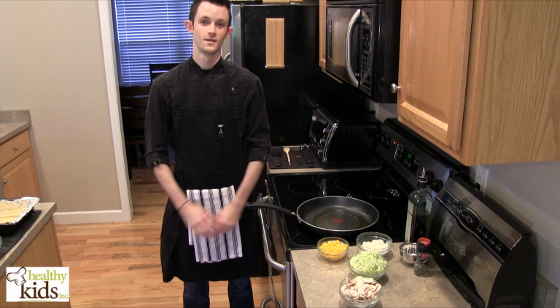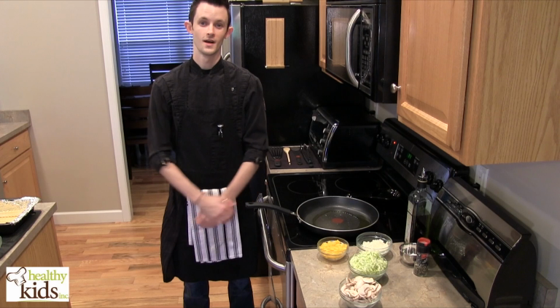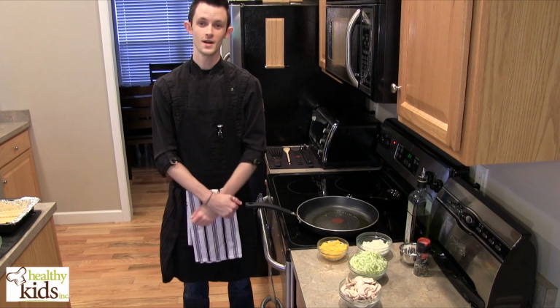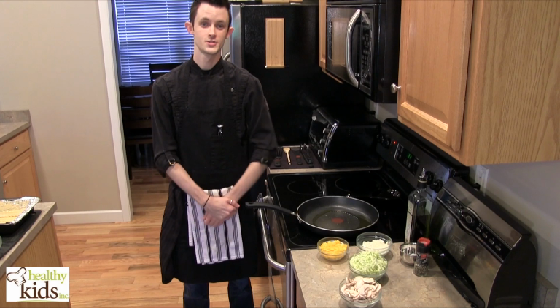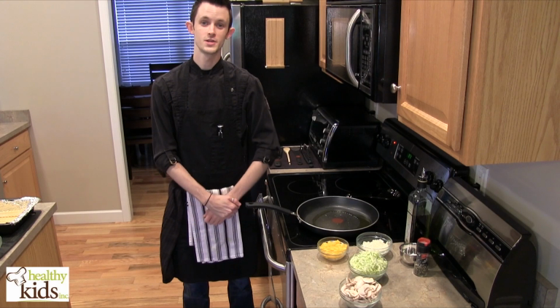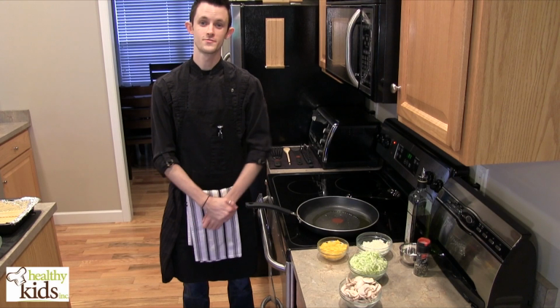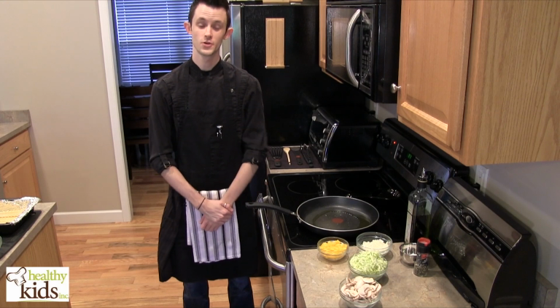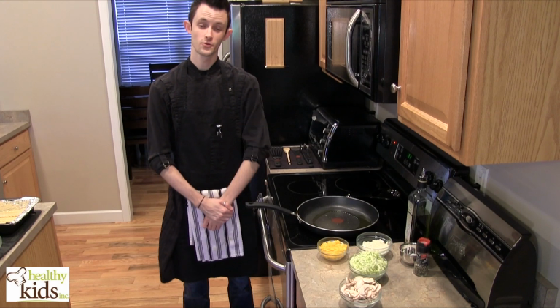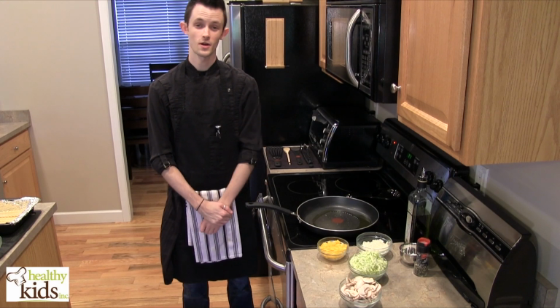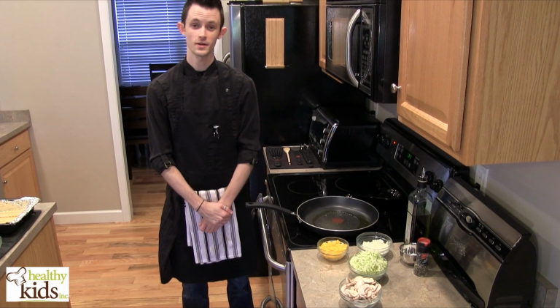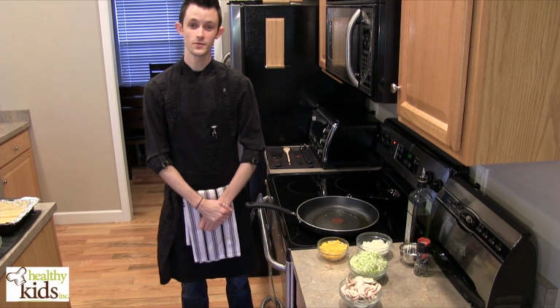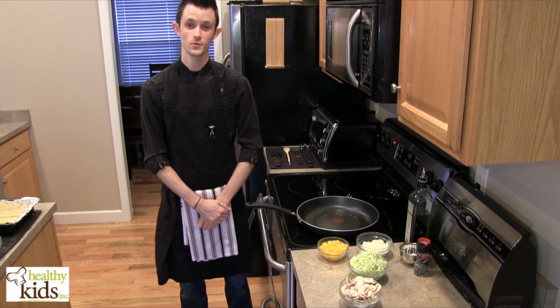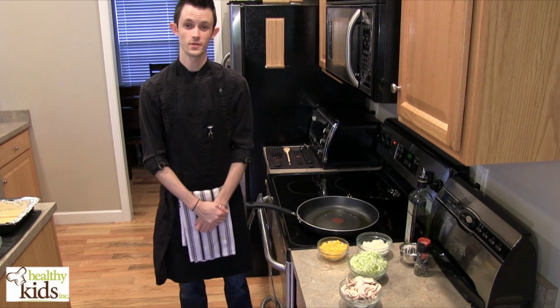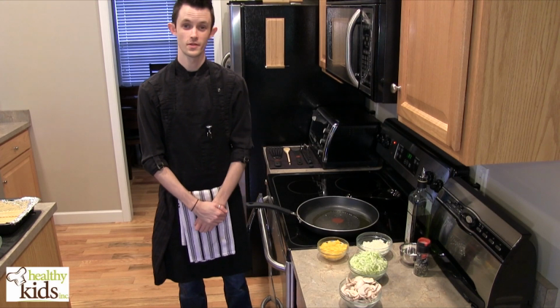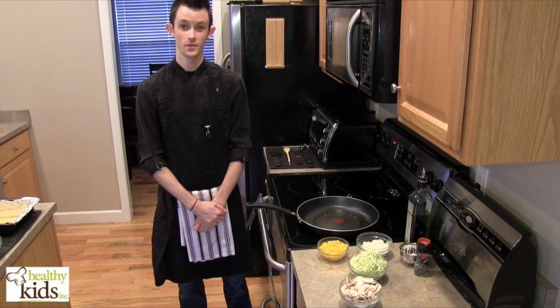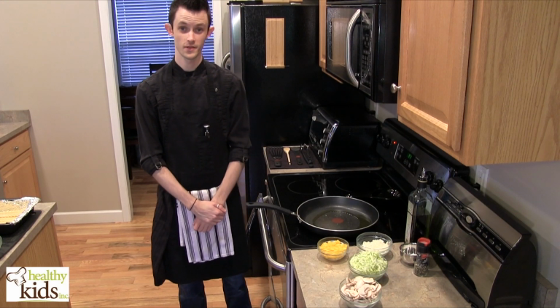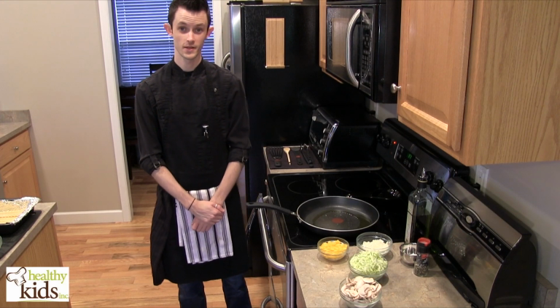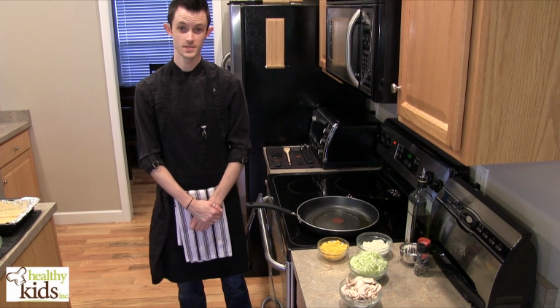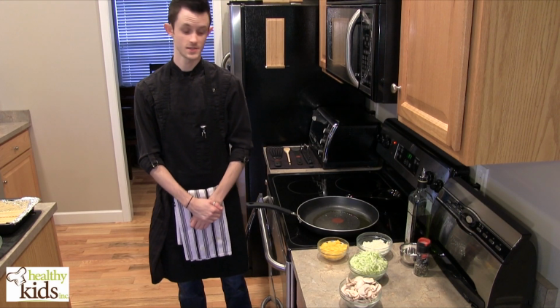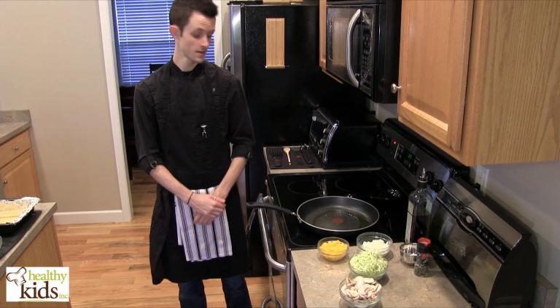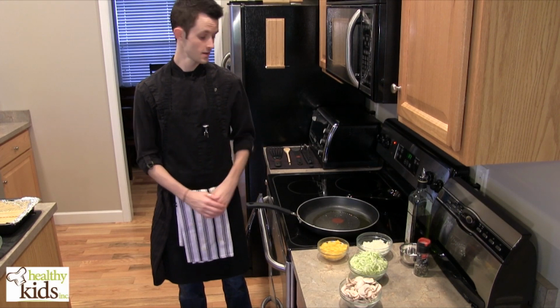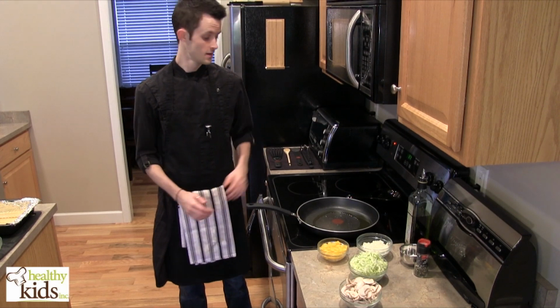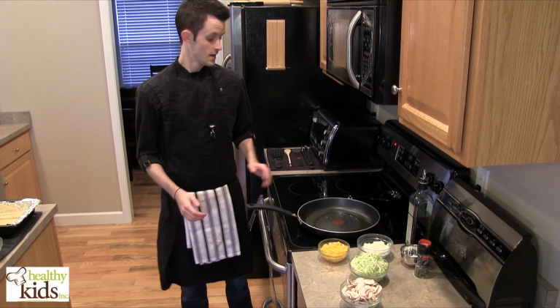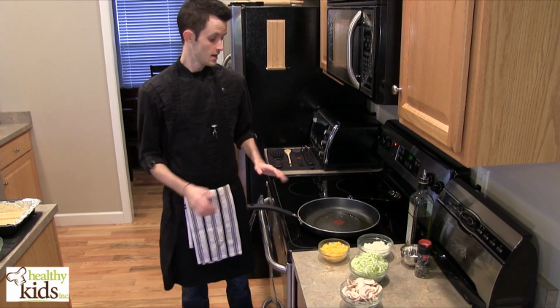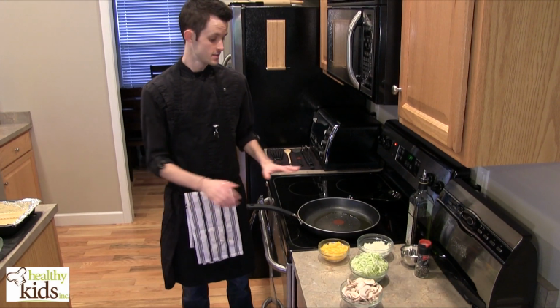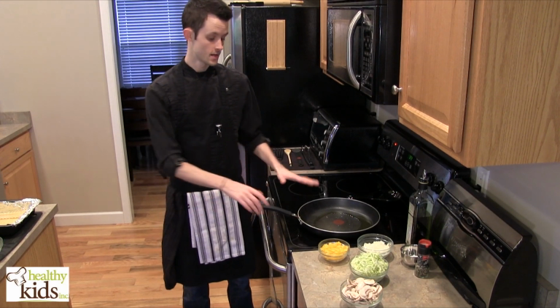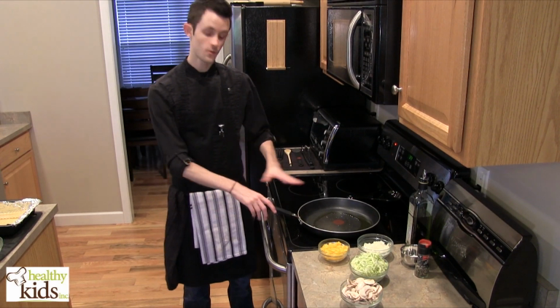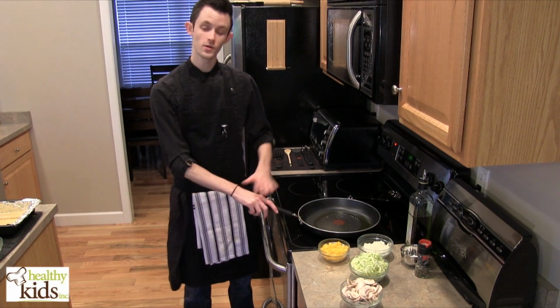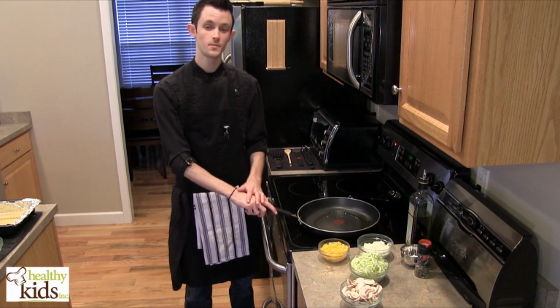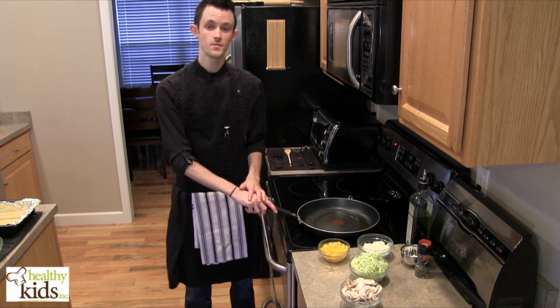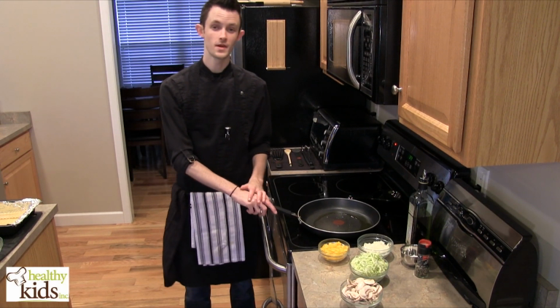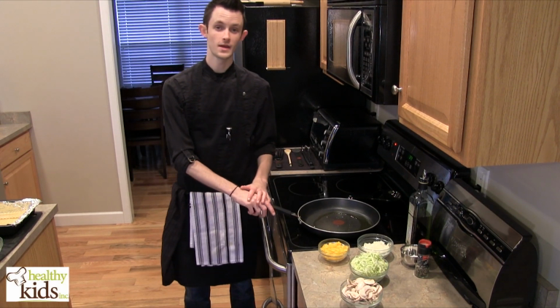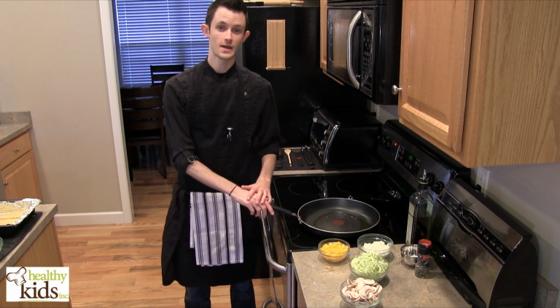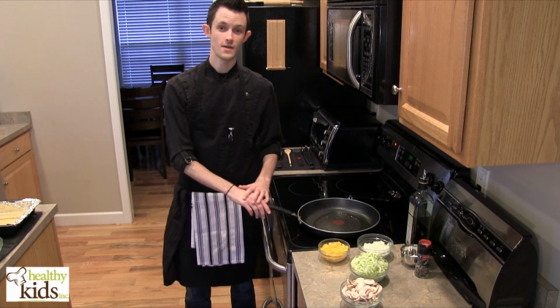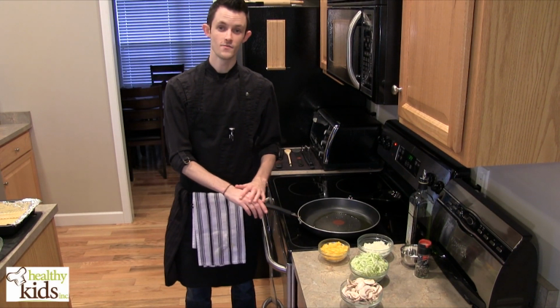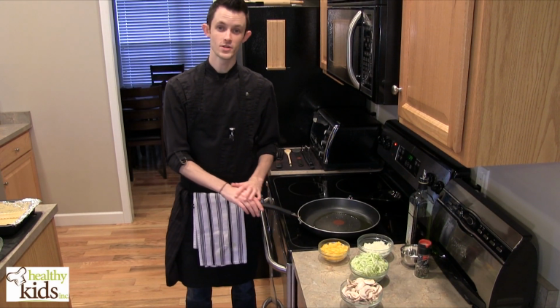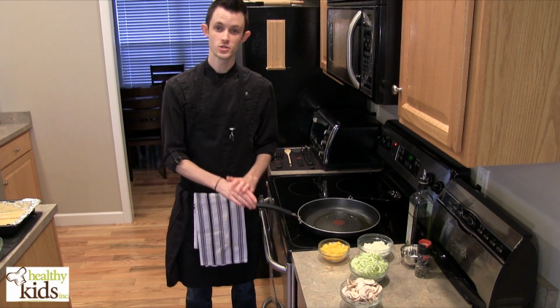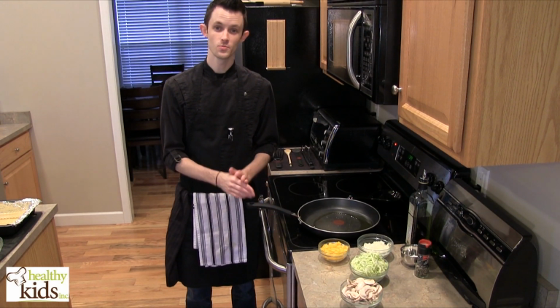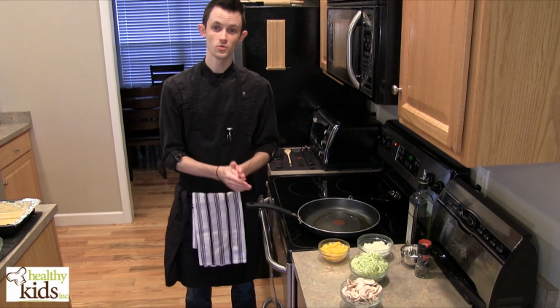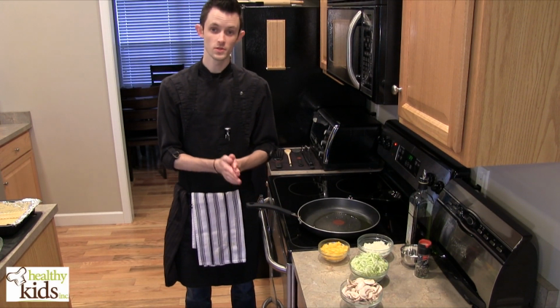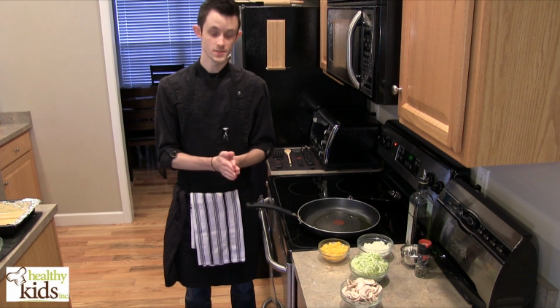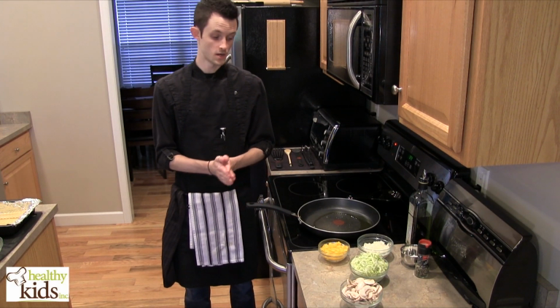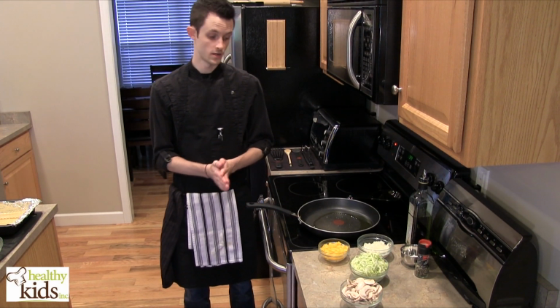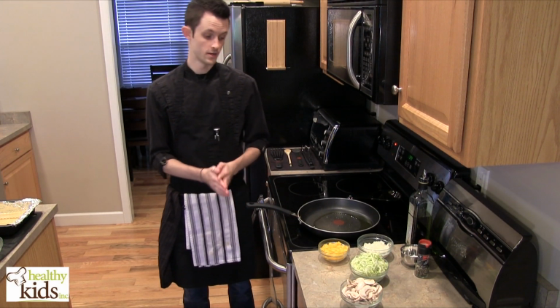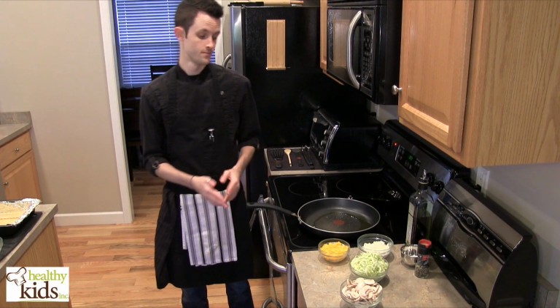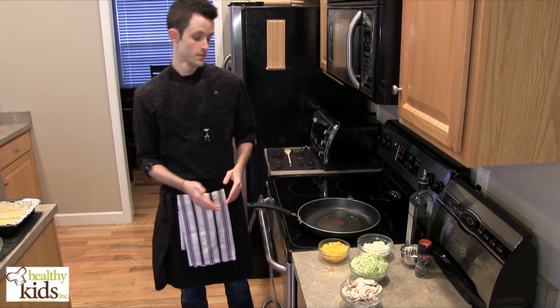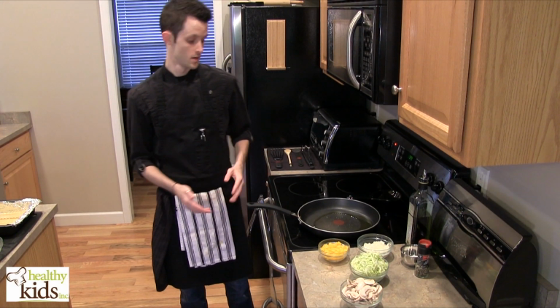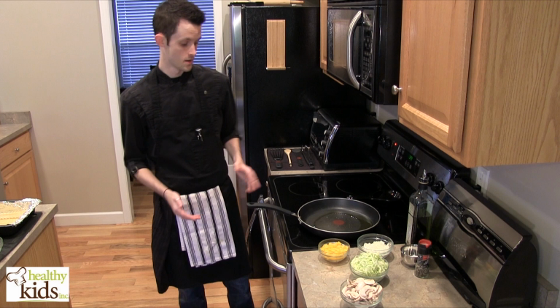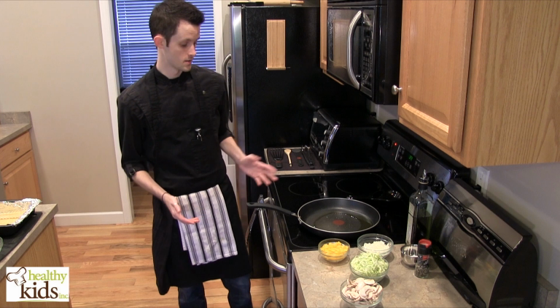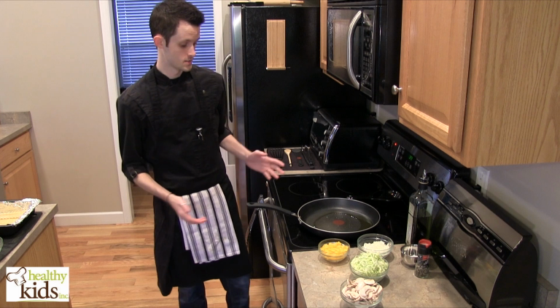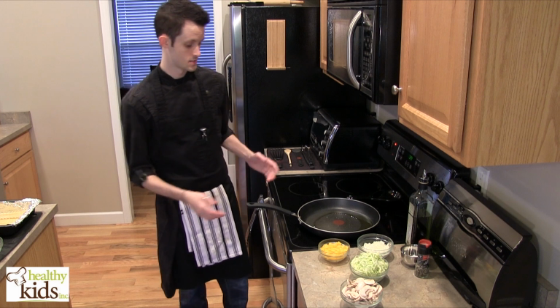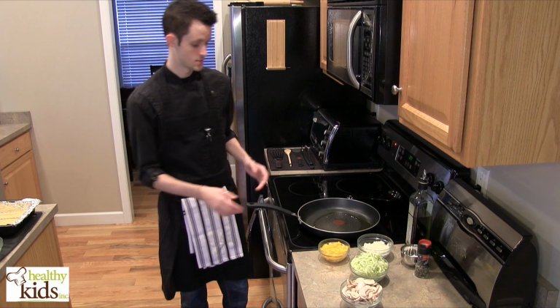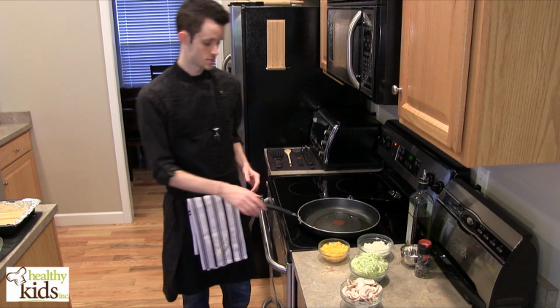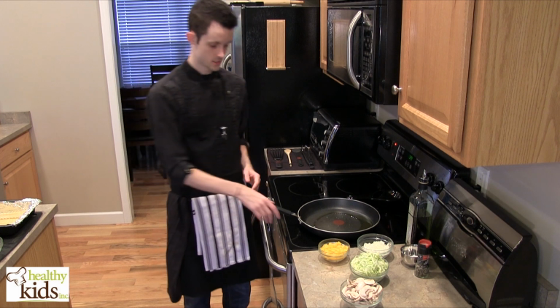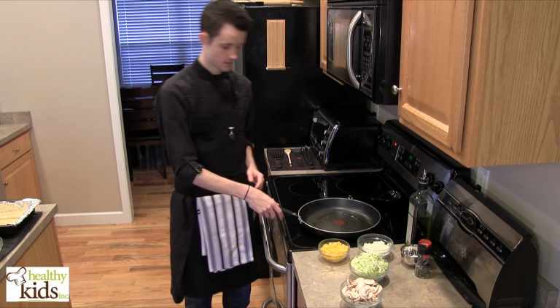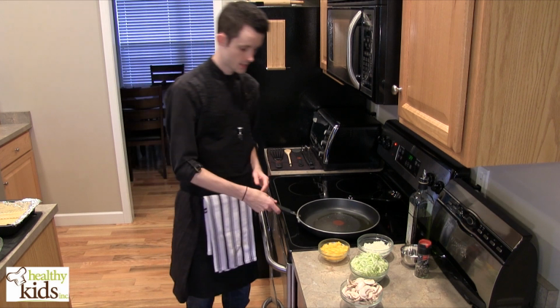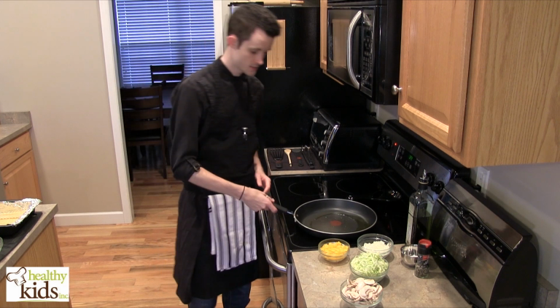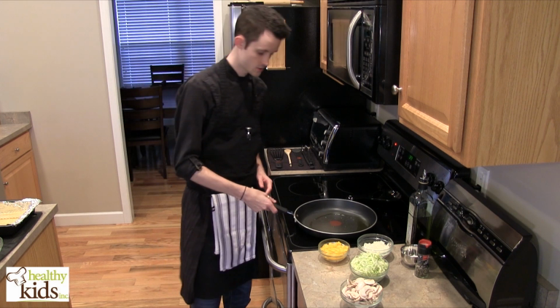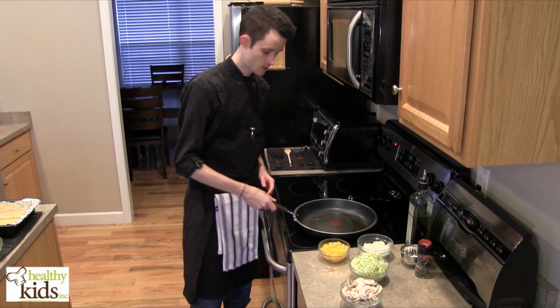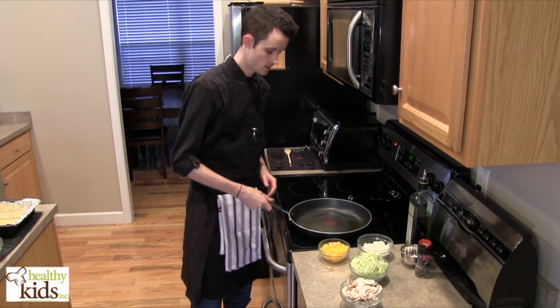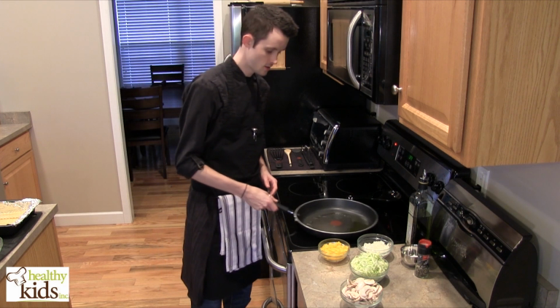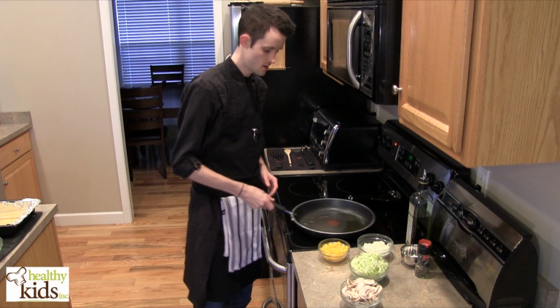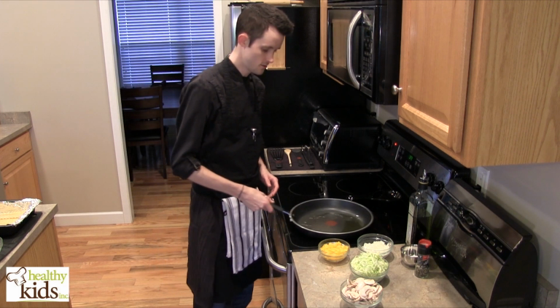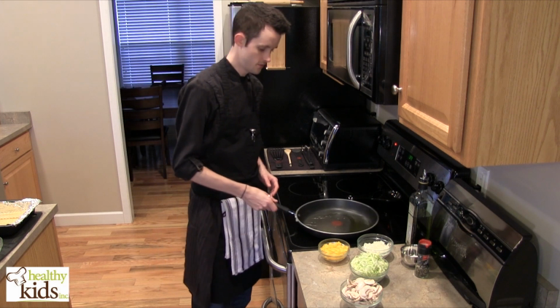Hi, Chef Joe Crockett with Healthy Kids Inc. Today we're going to be making a vegetable lasagna. This is a dish that the kids are going to love.